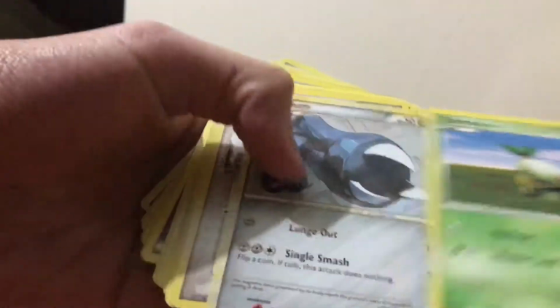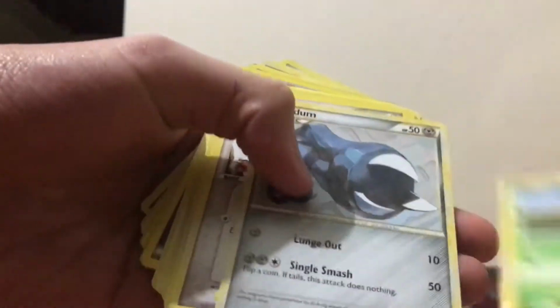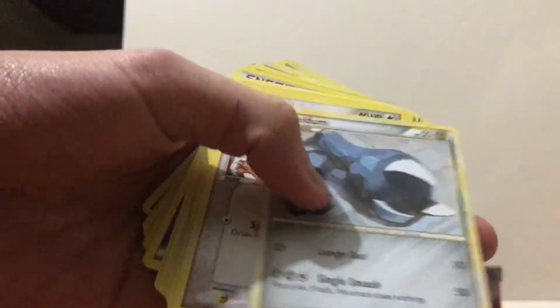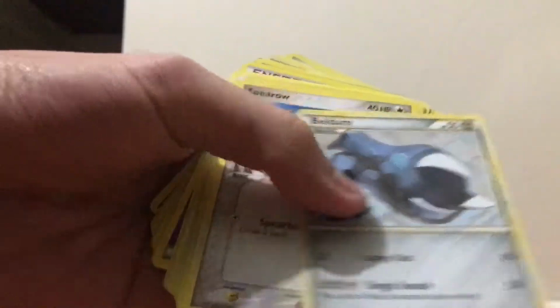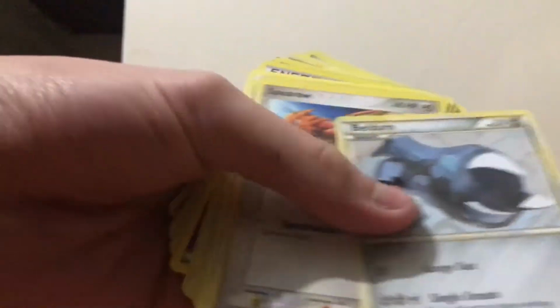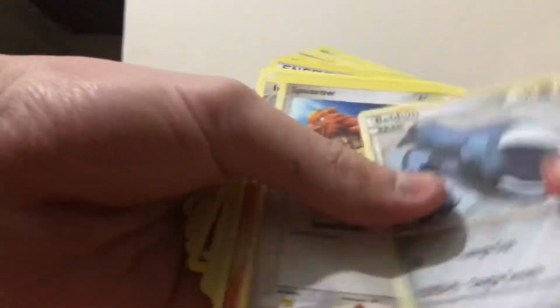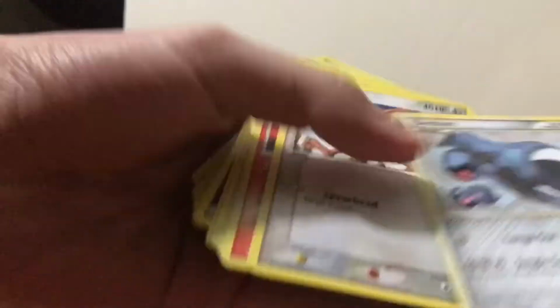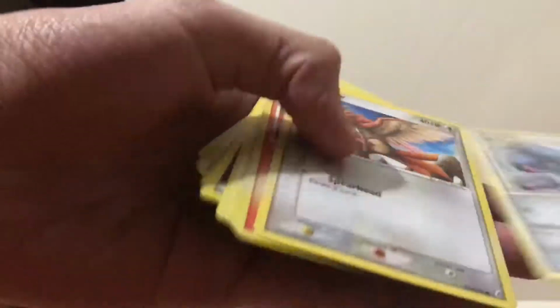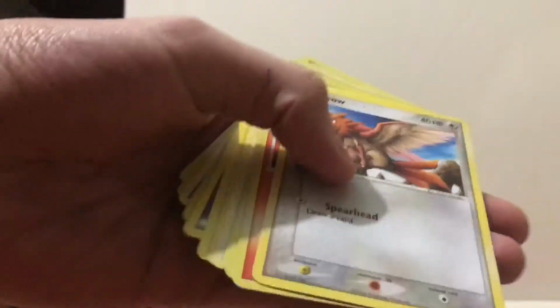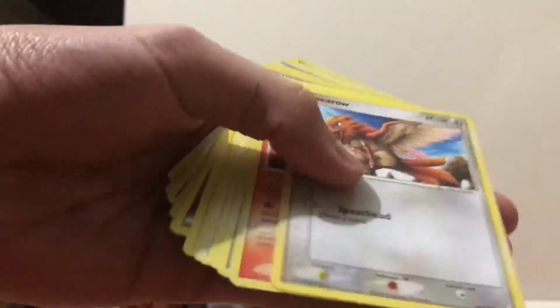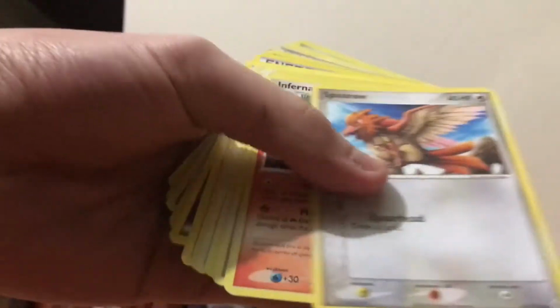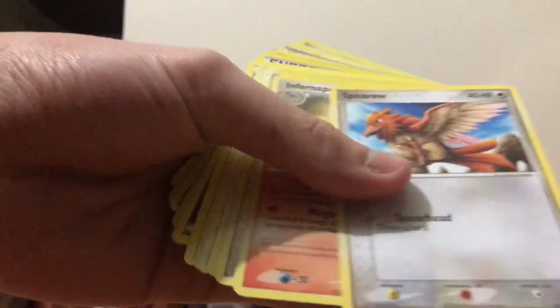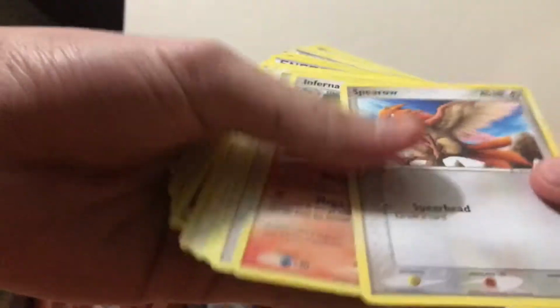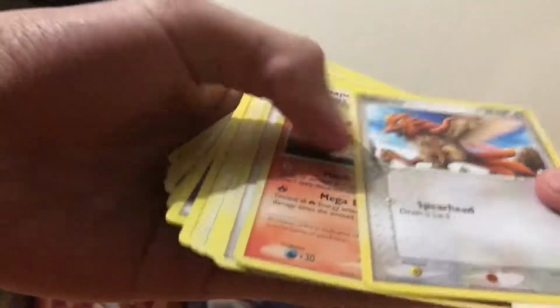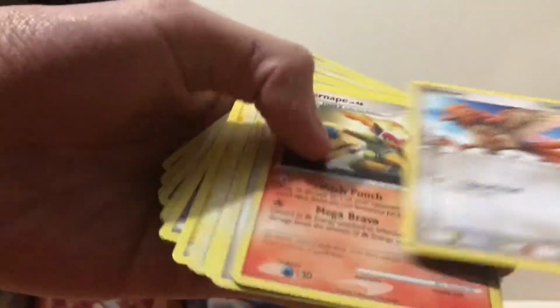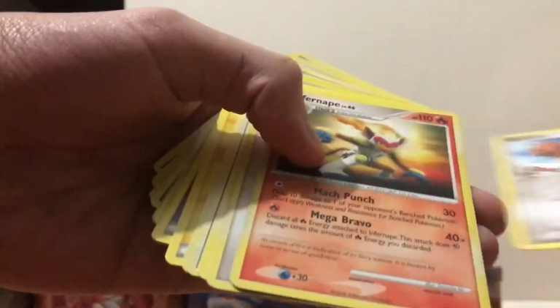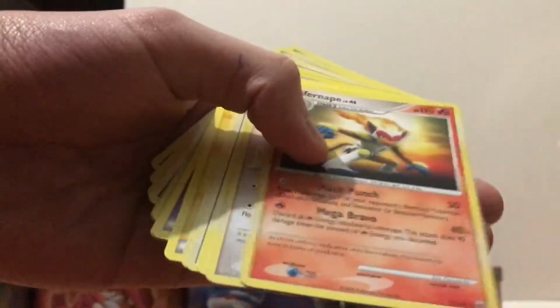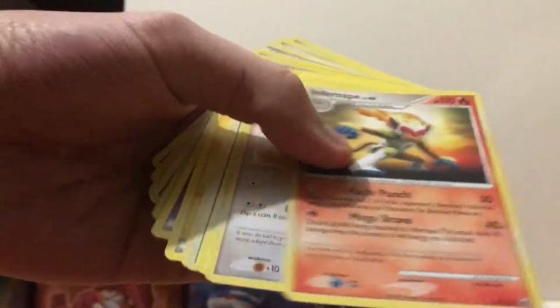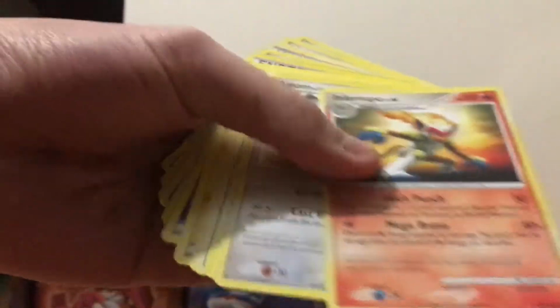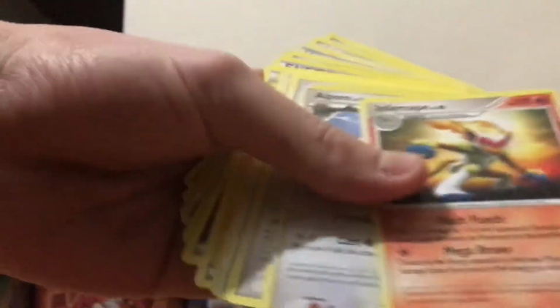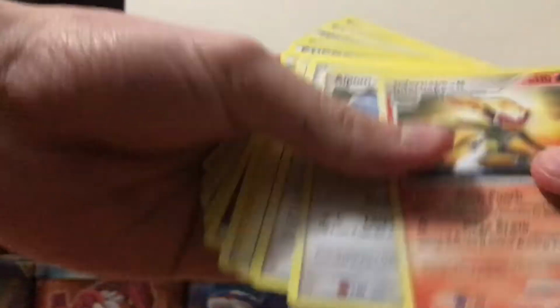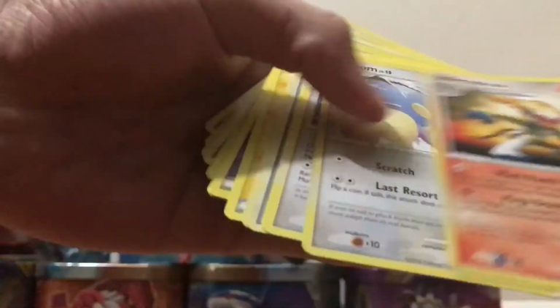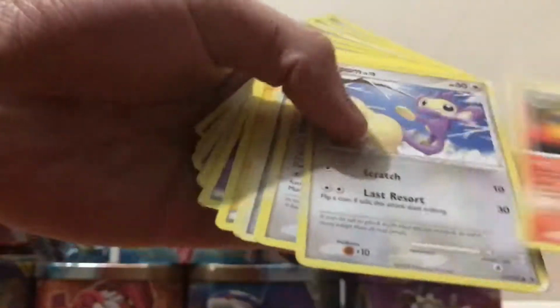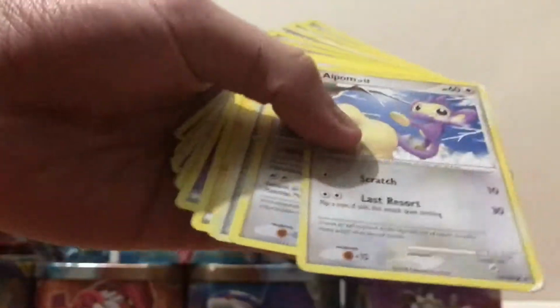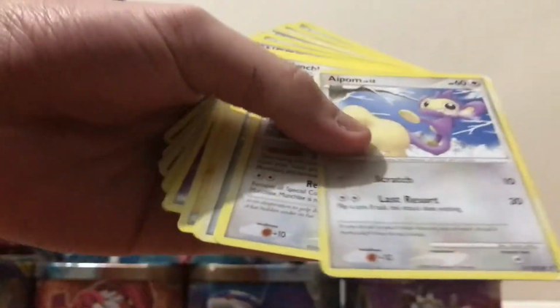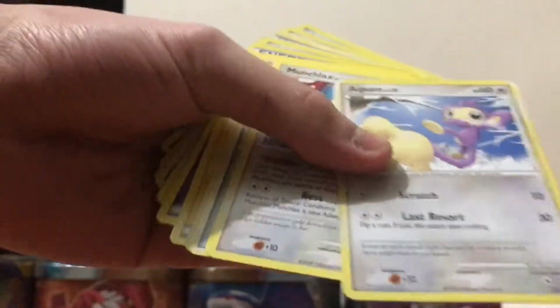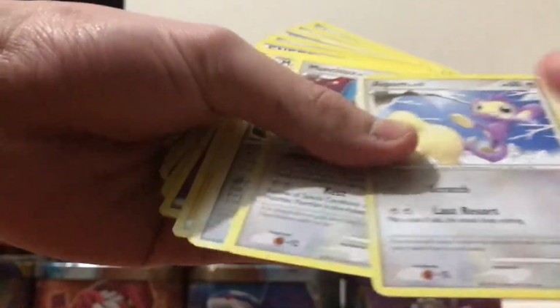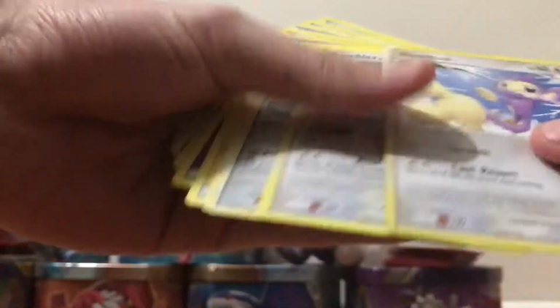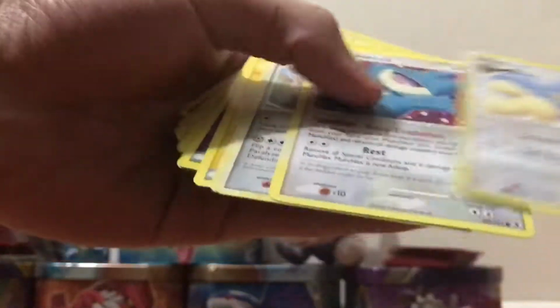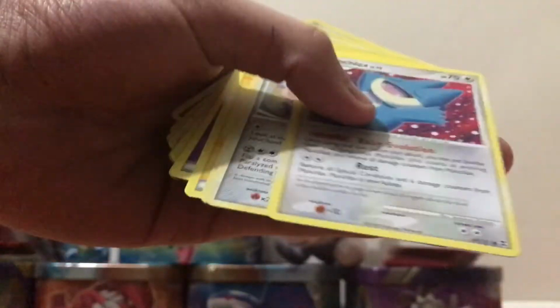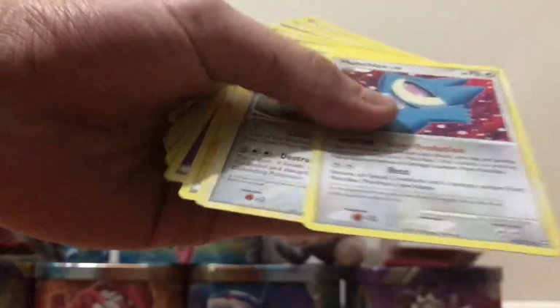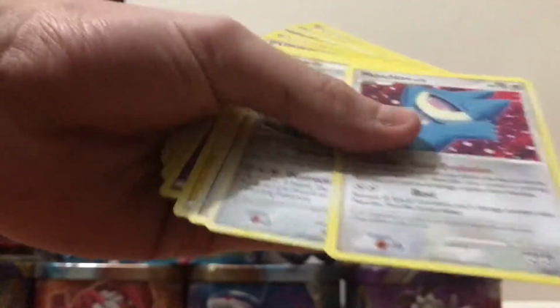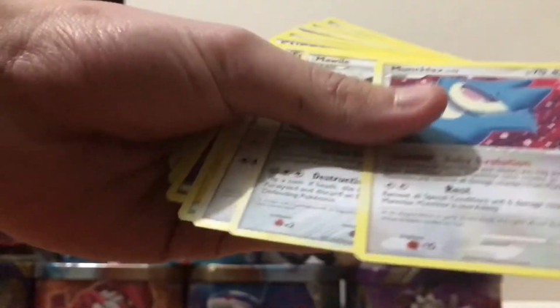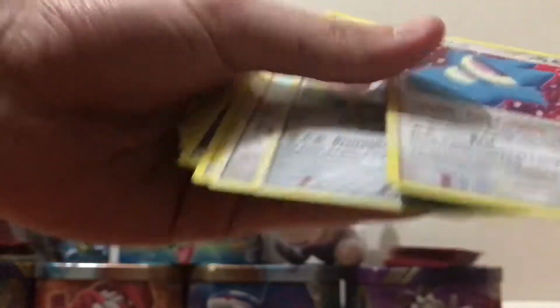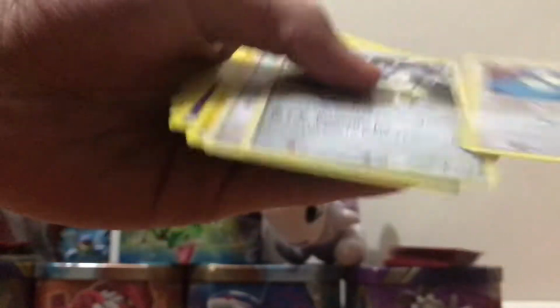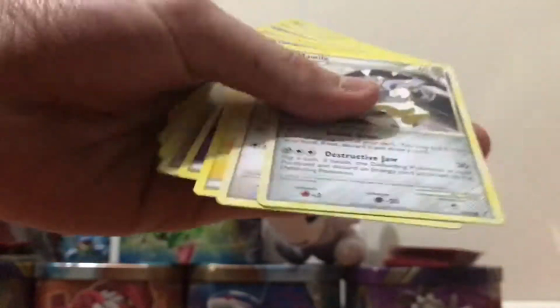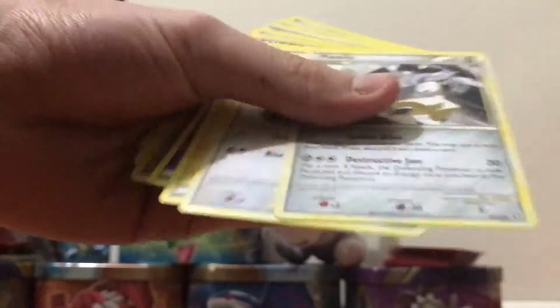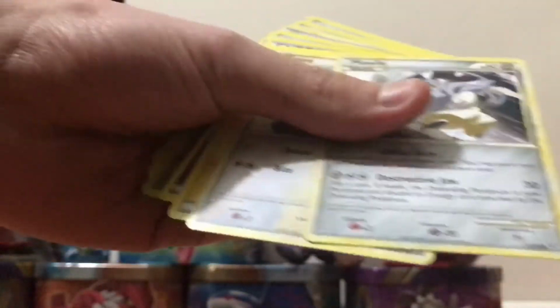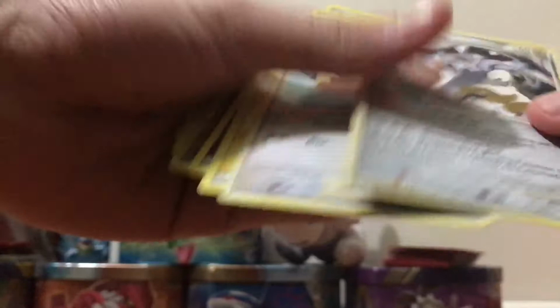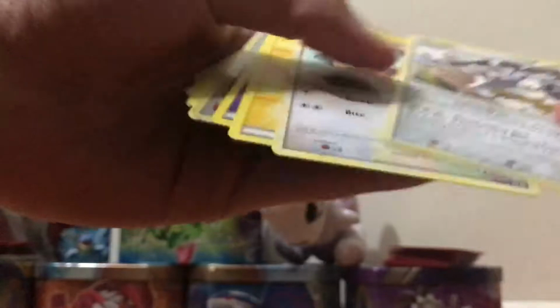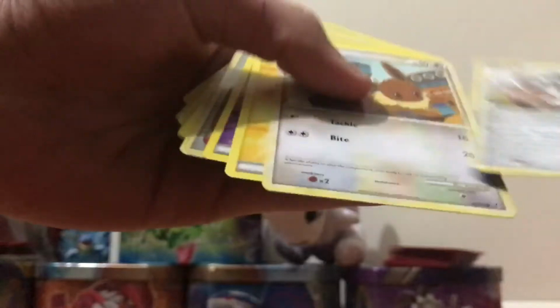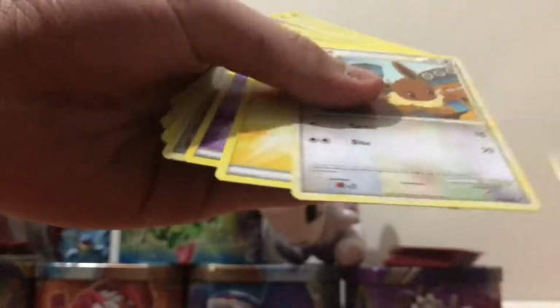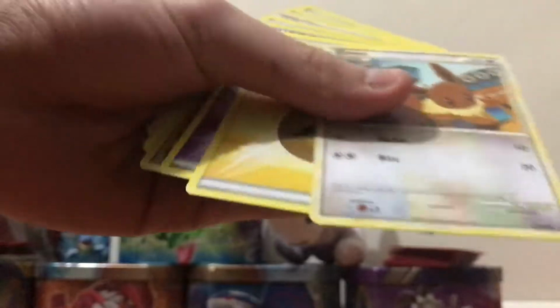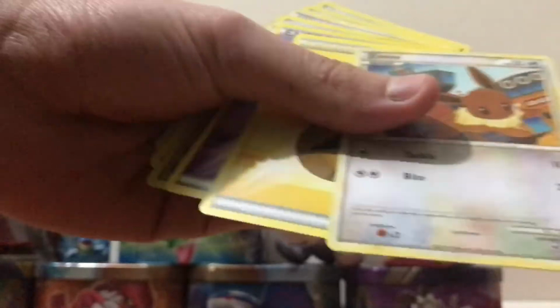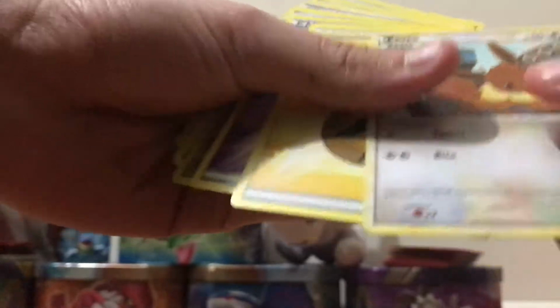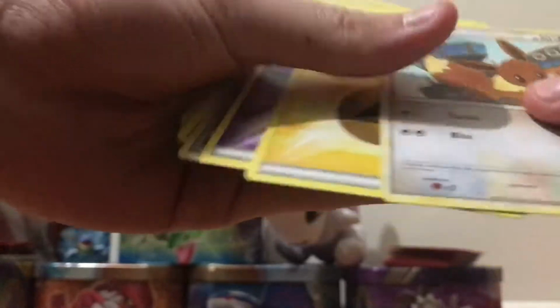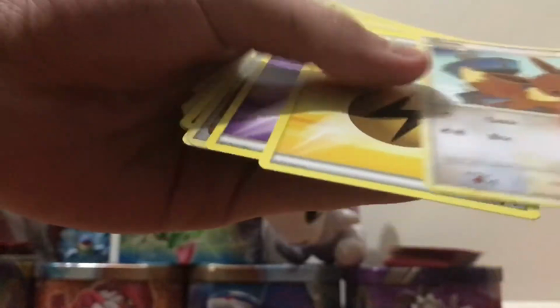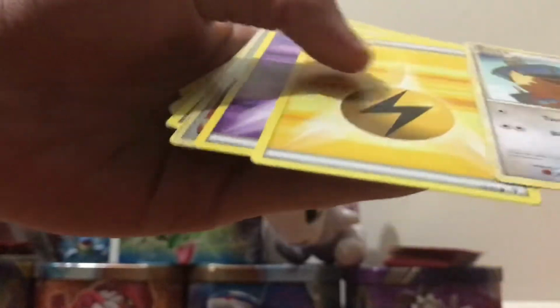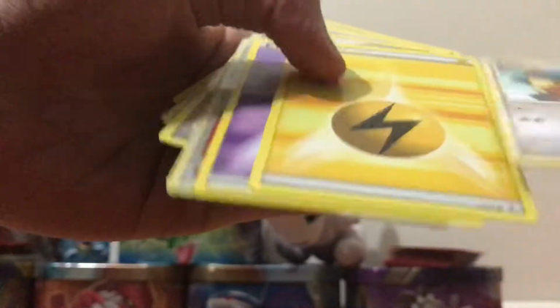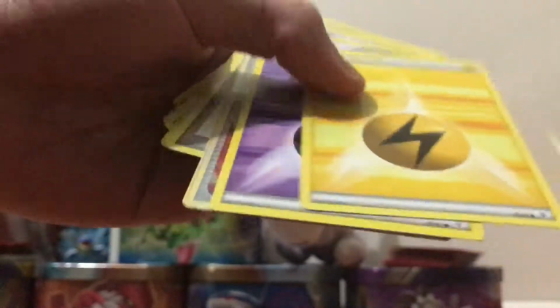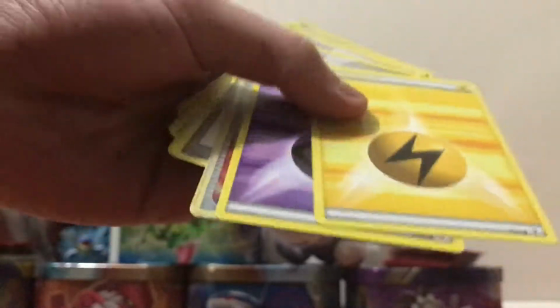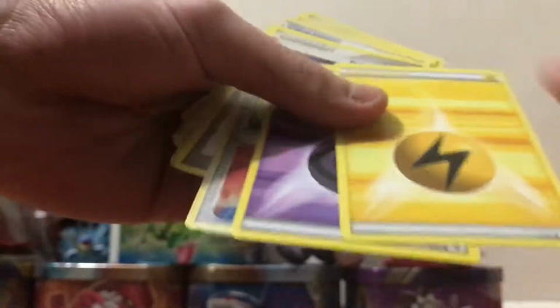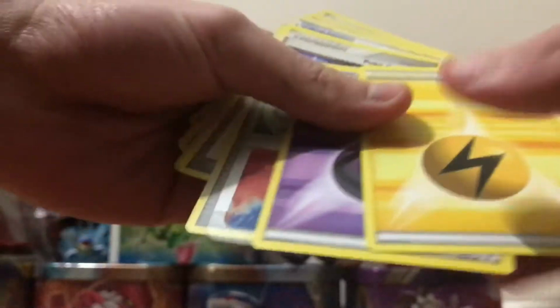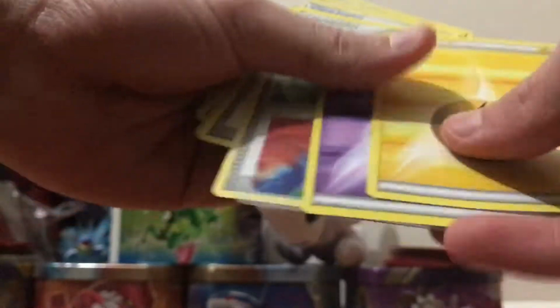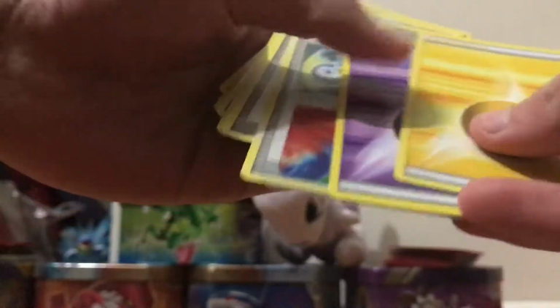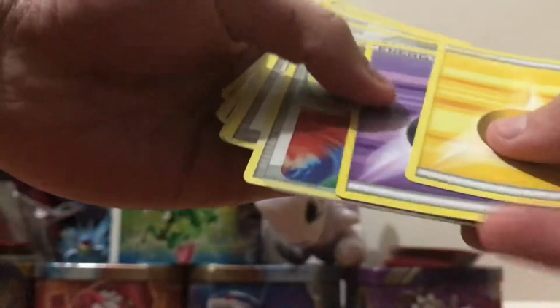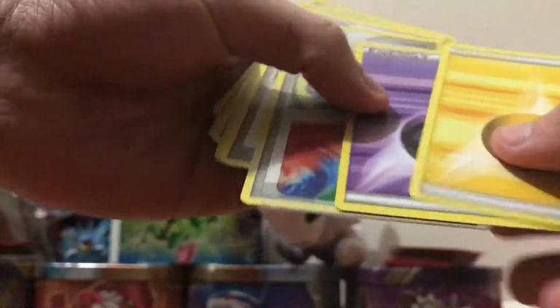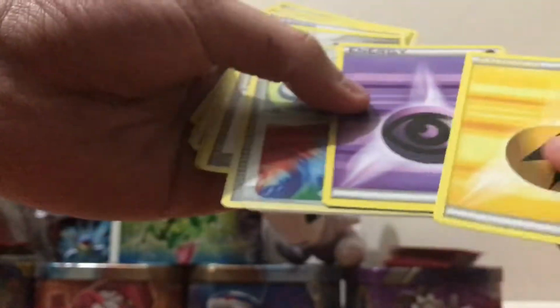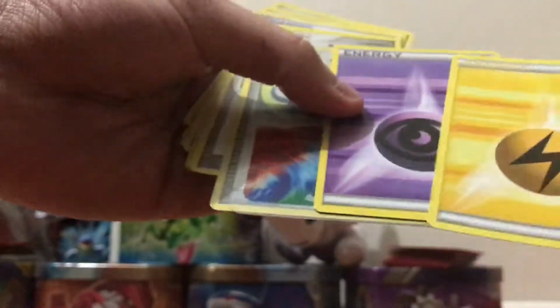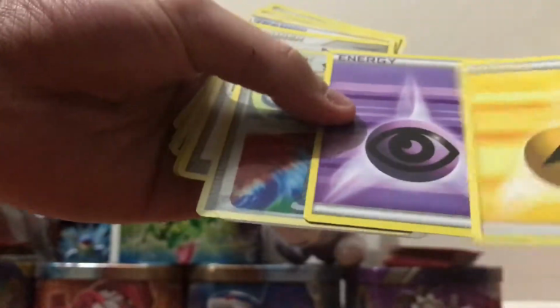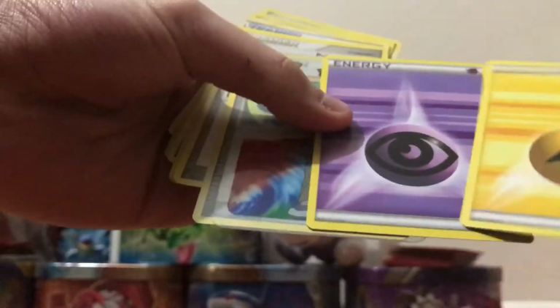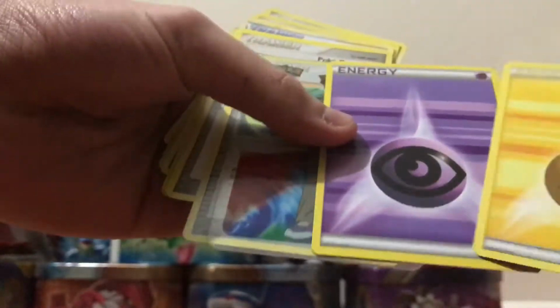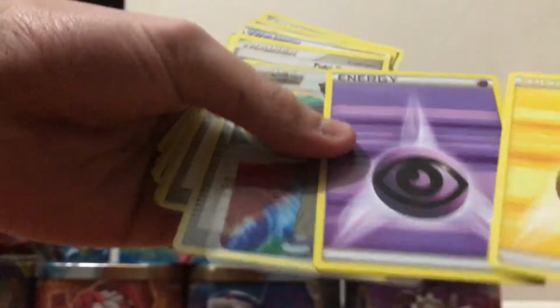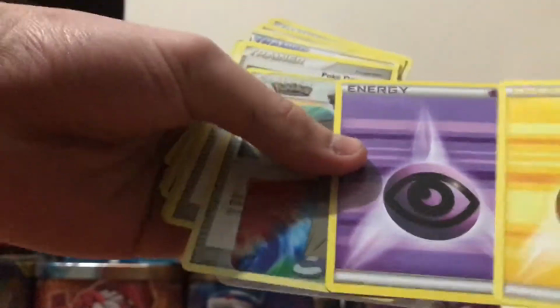Turtwig, Belldum, Spearow, Infernape, Aepon, Munchlax, Mowile, Eevee.